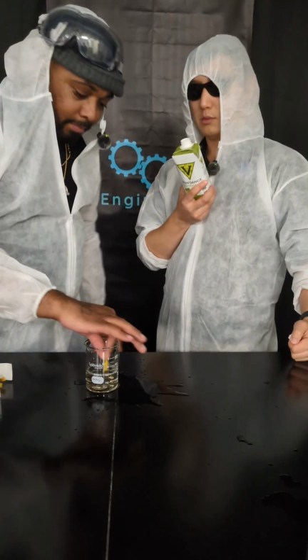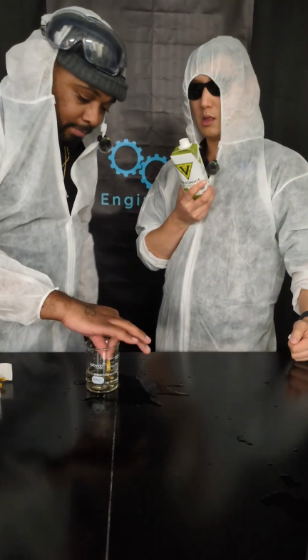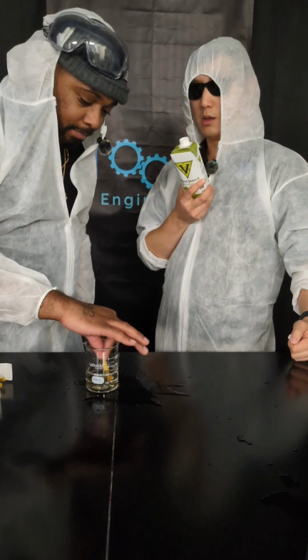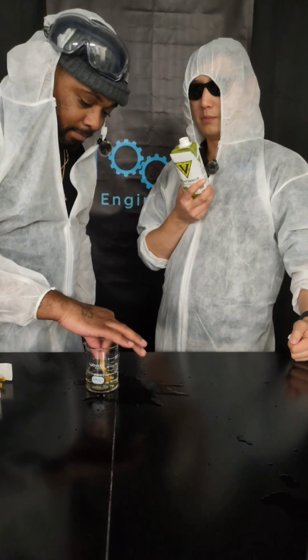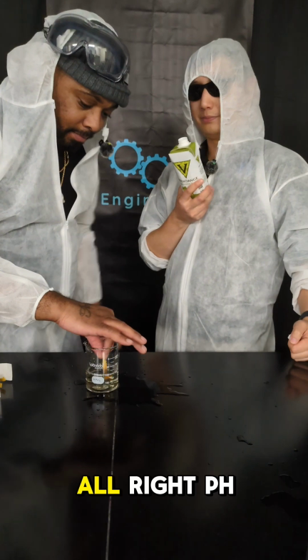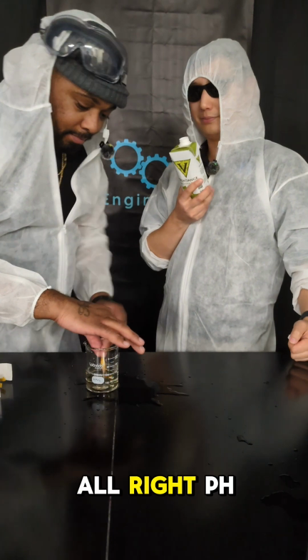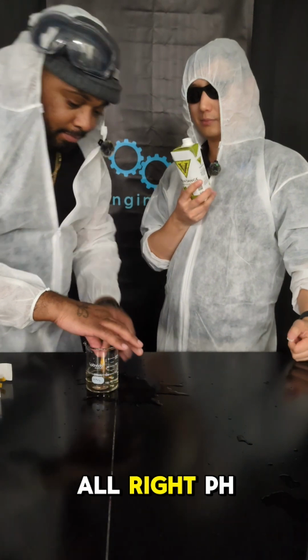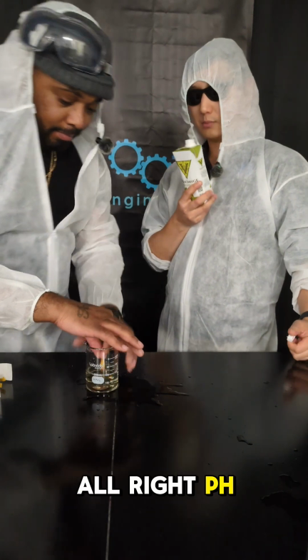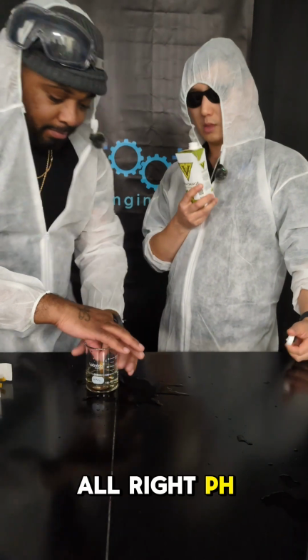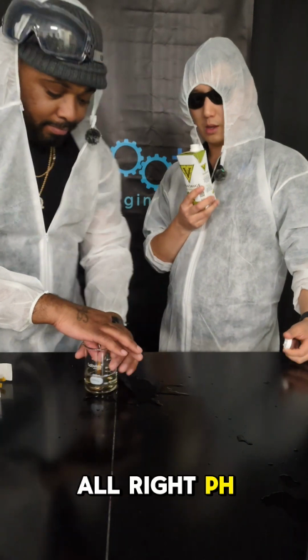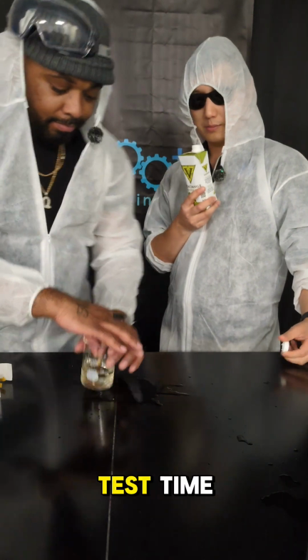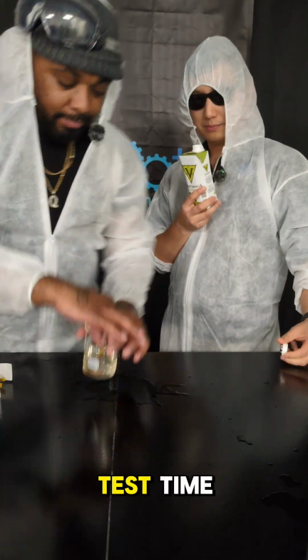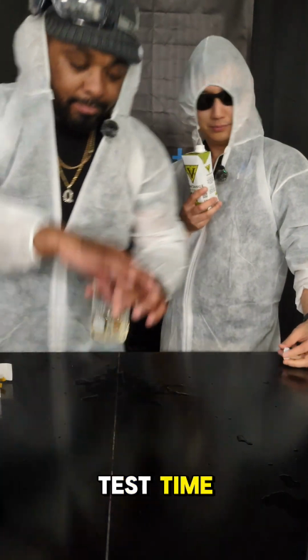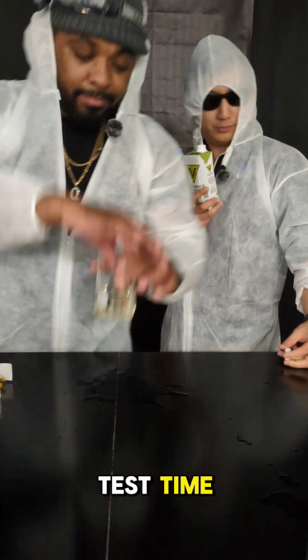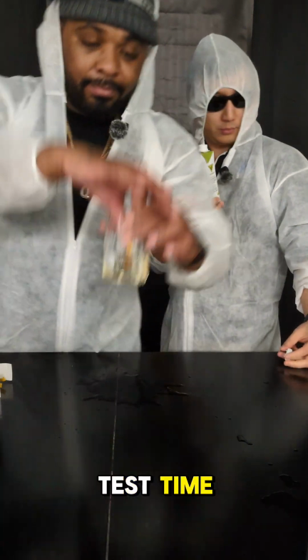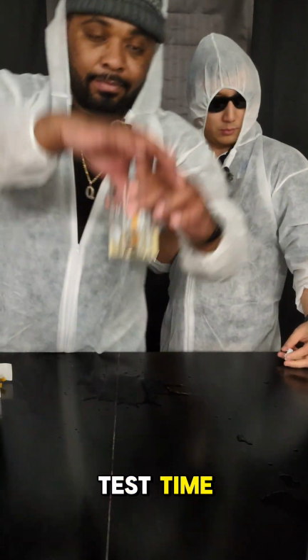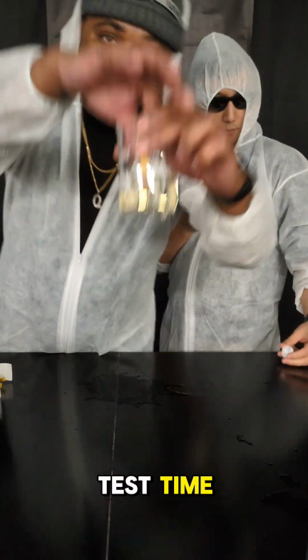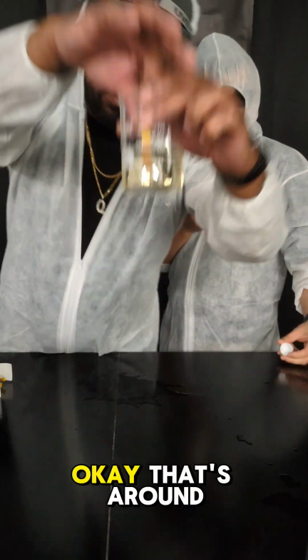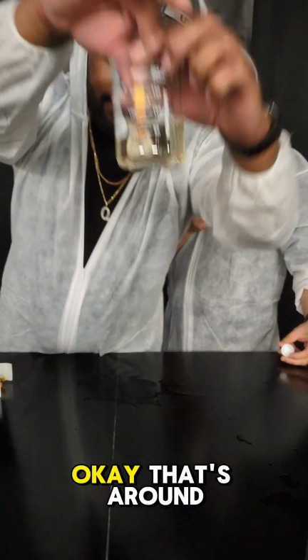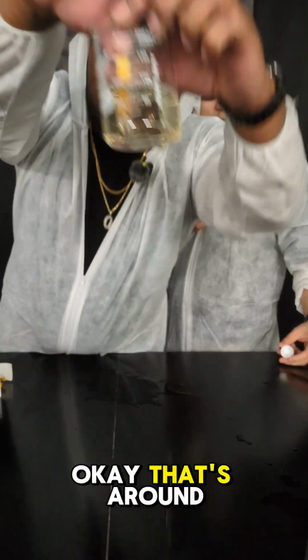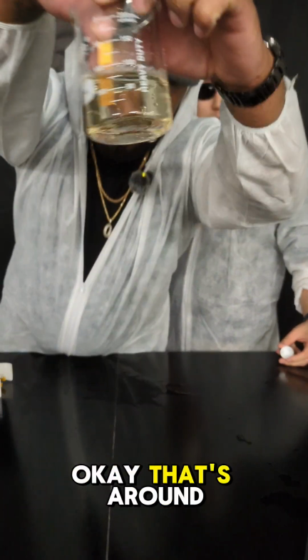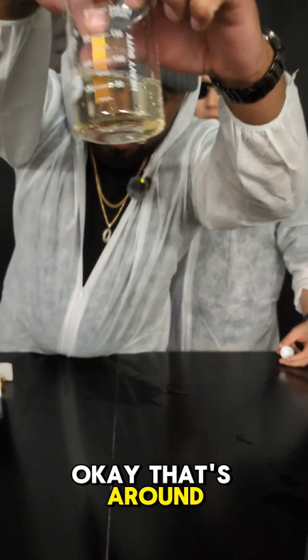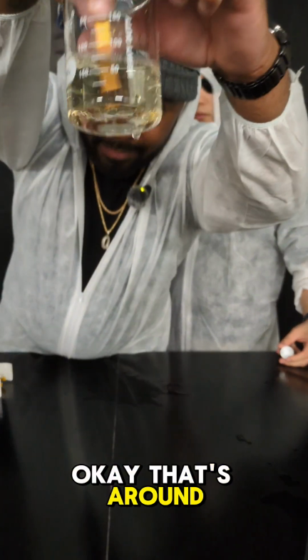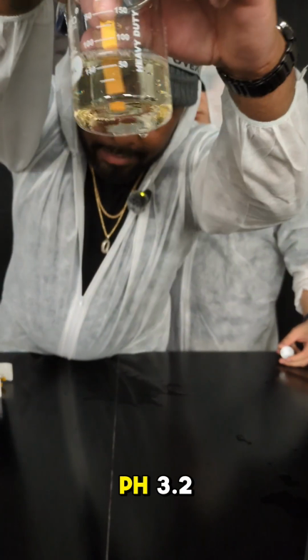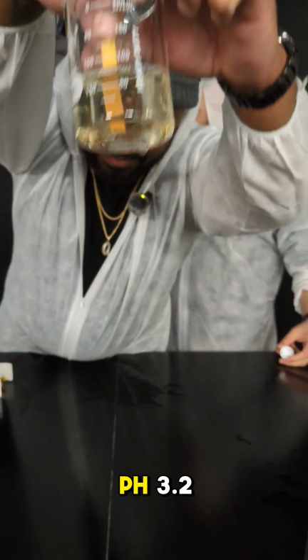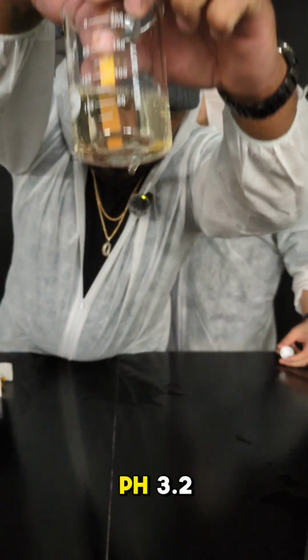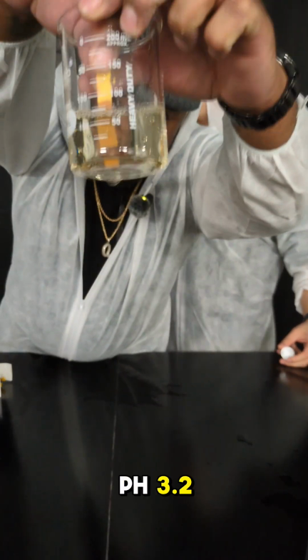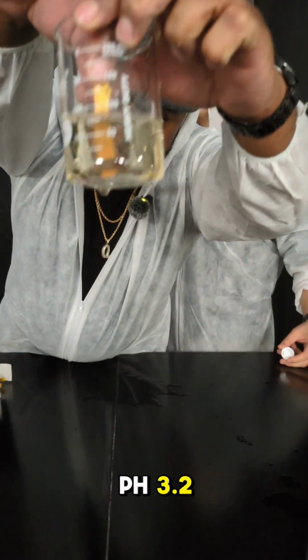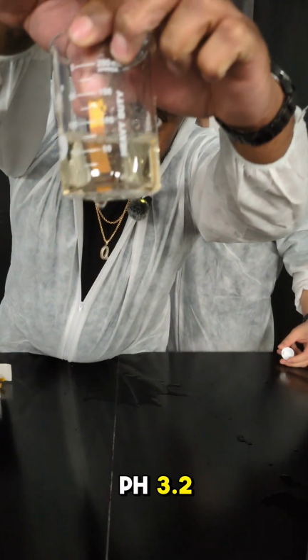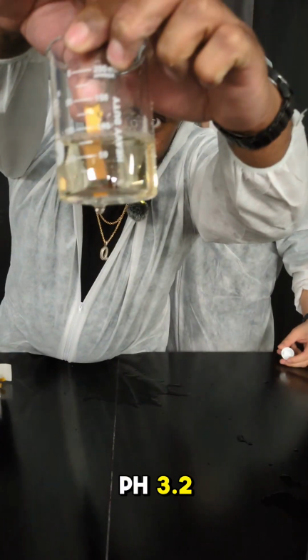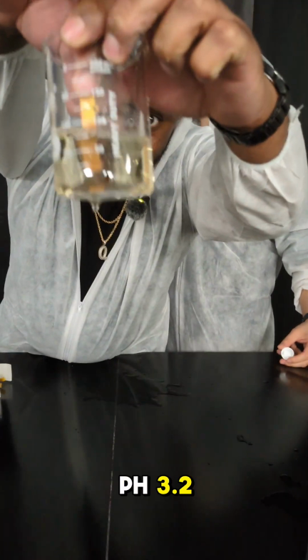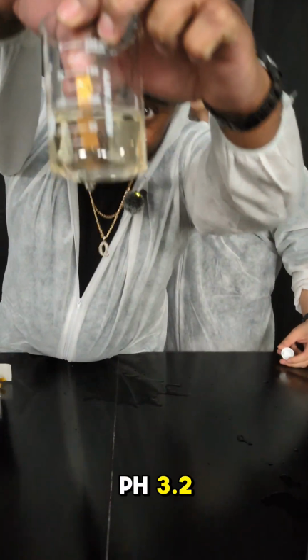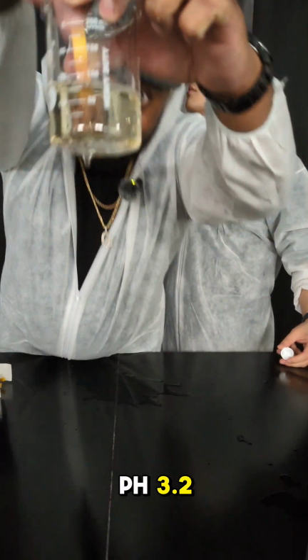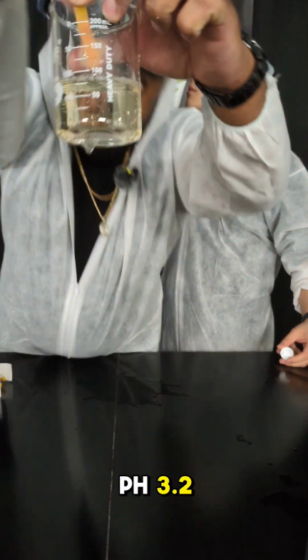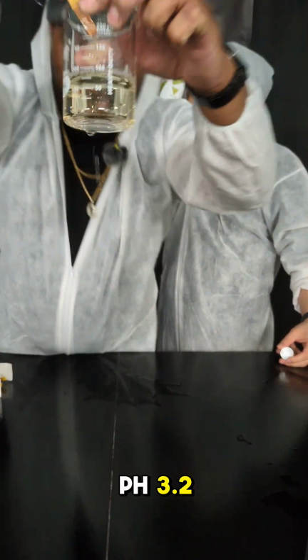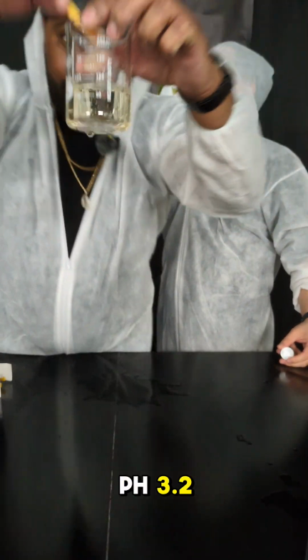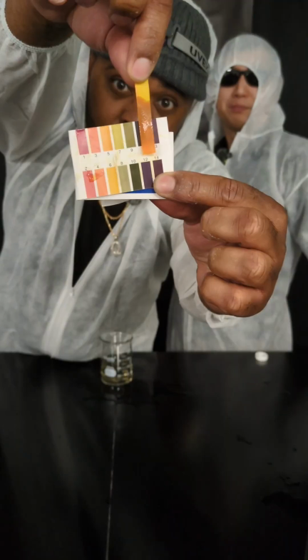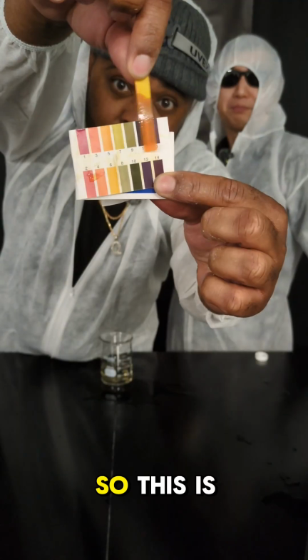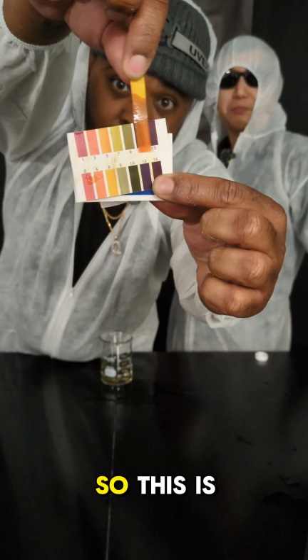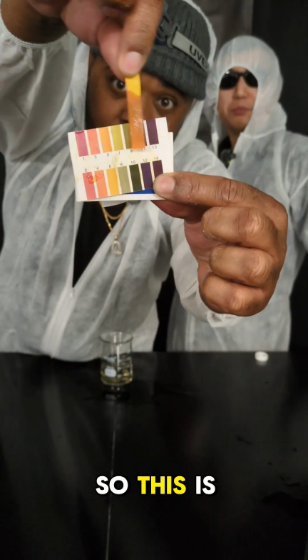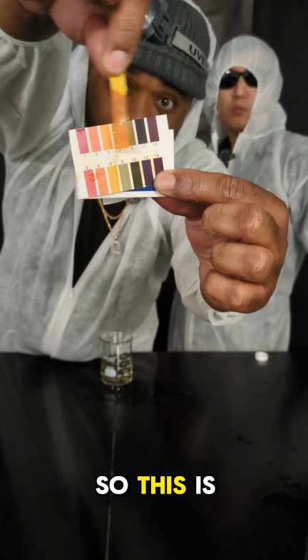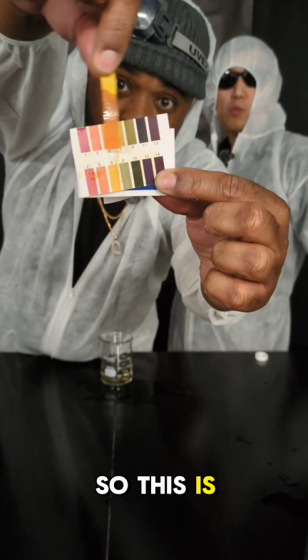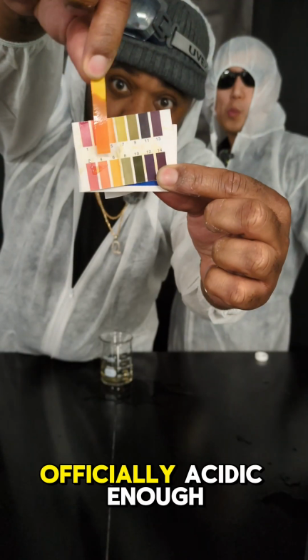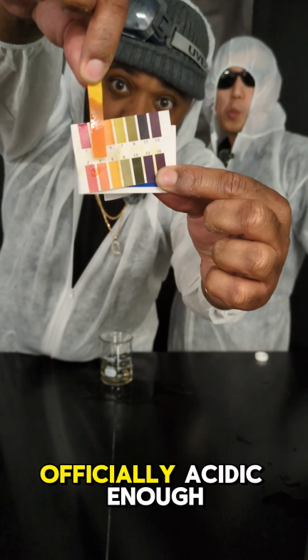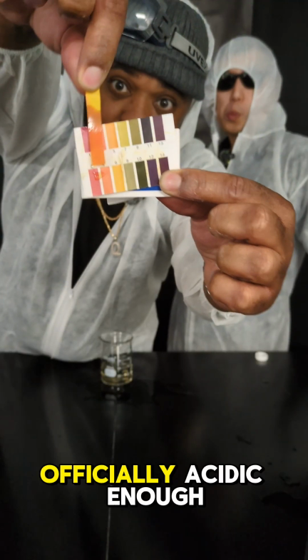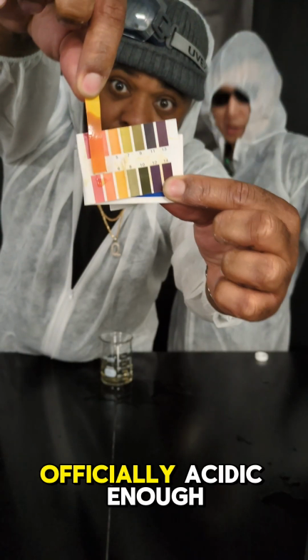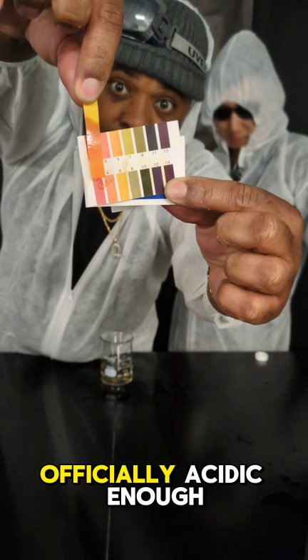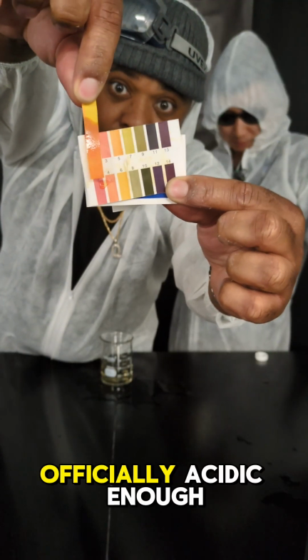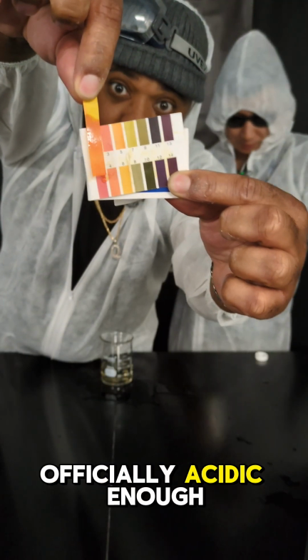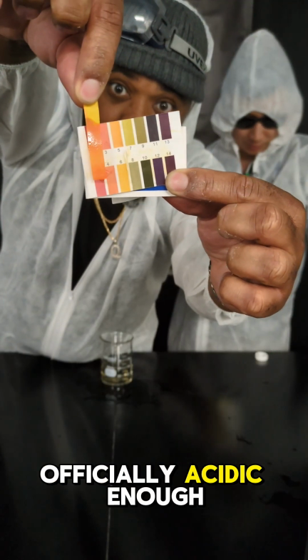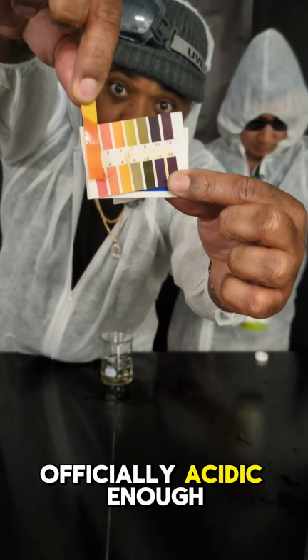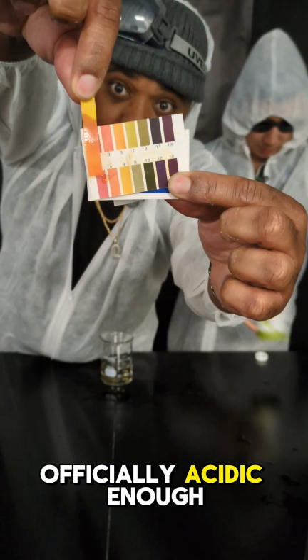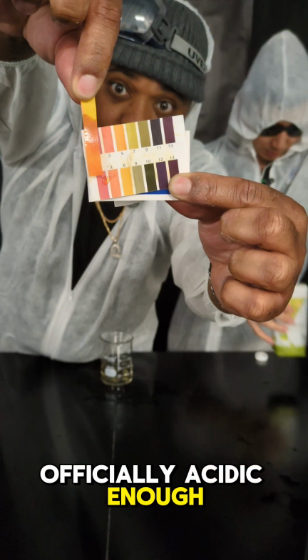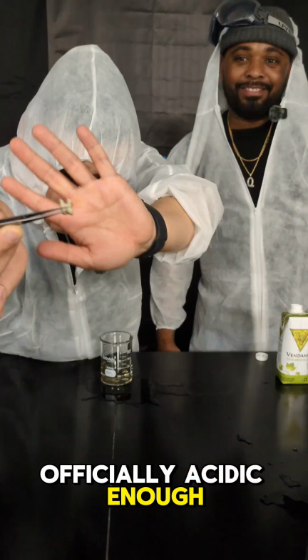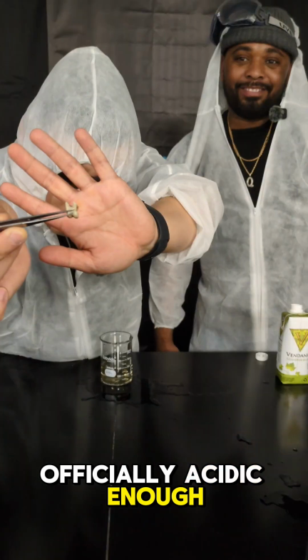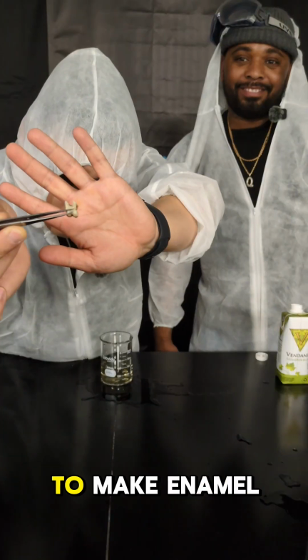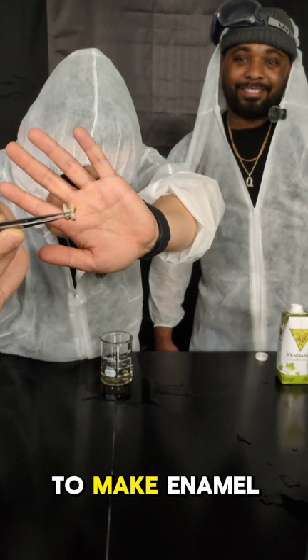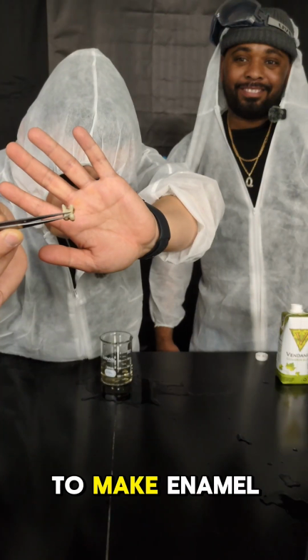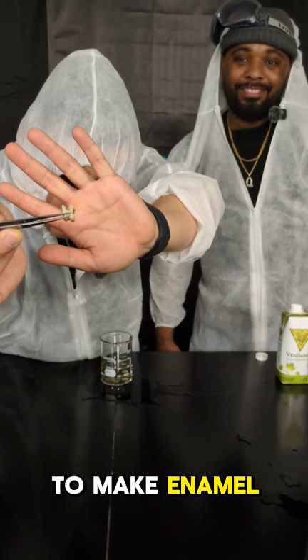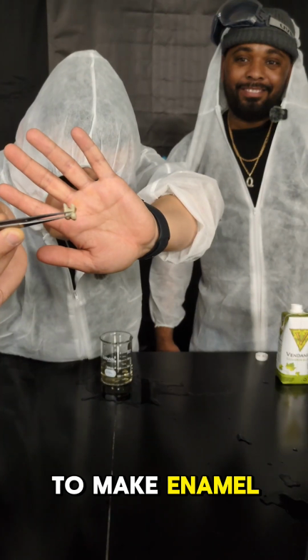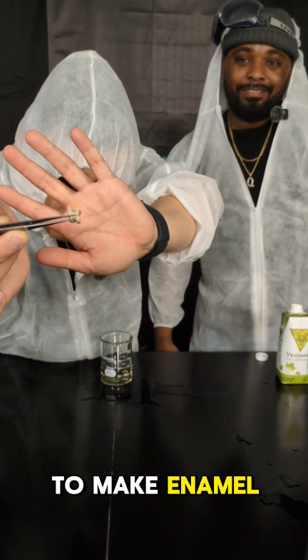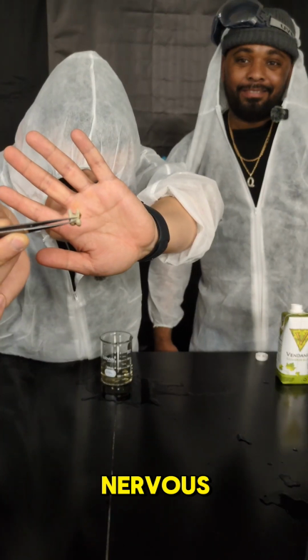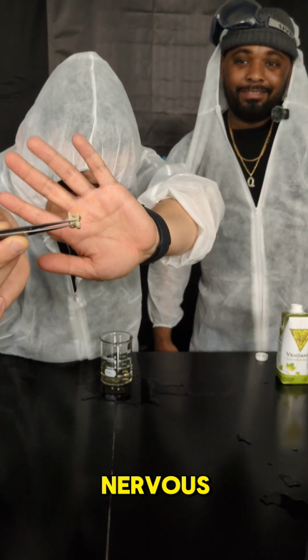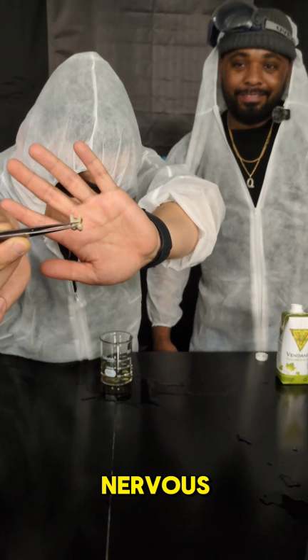All right, pH test time. That's around pH 3.2, so this is officially acidic enough to make enamel nervous.